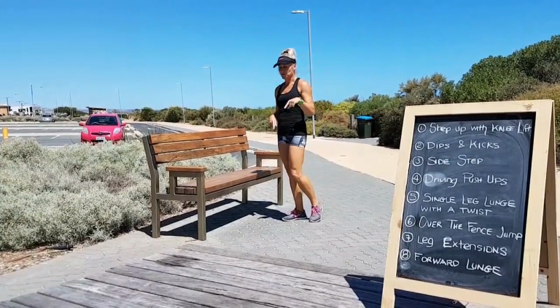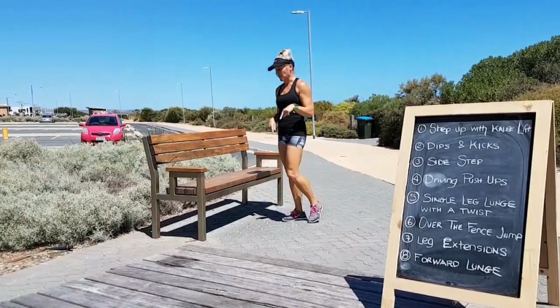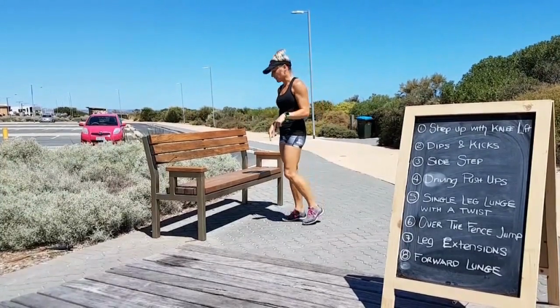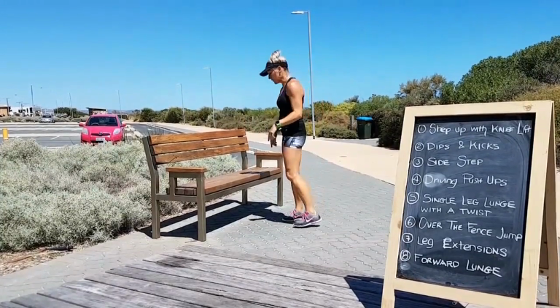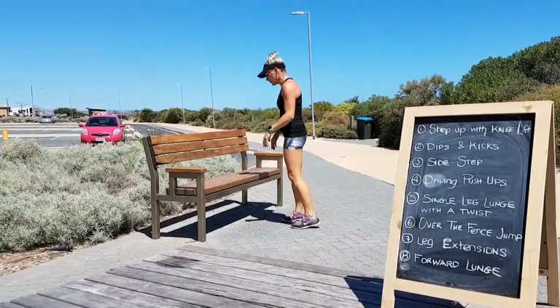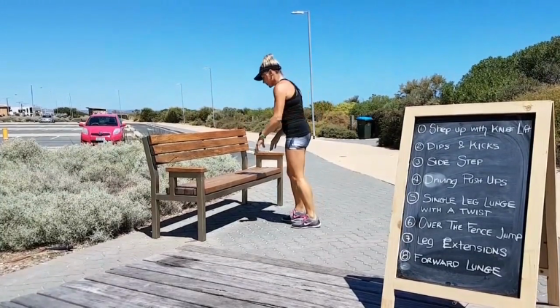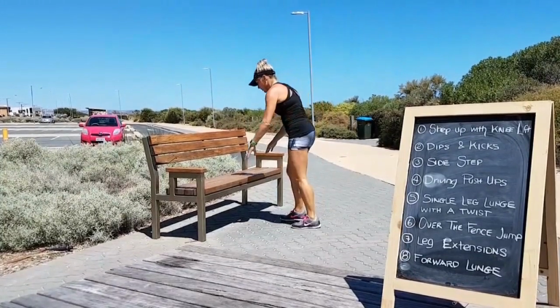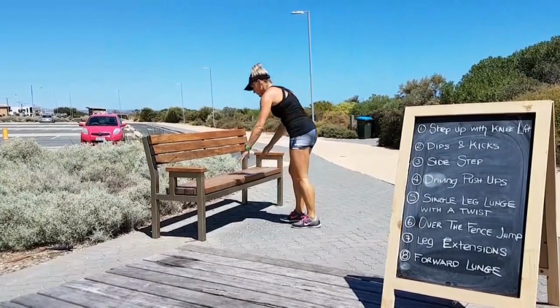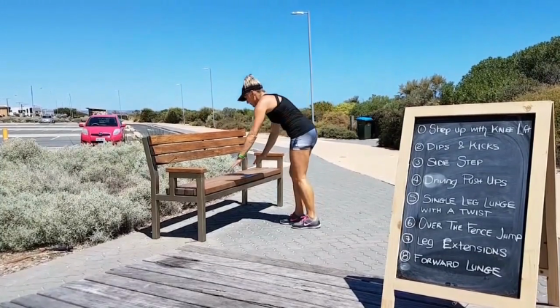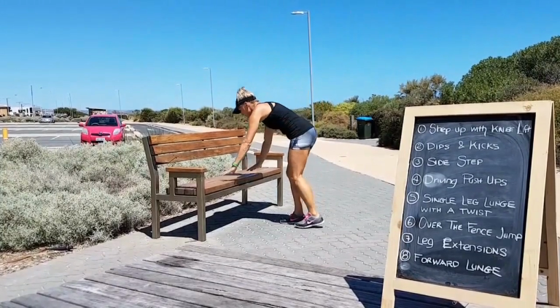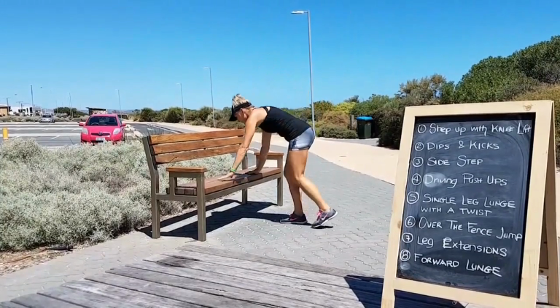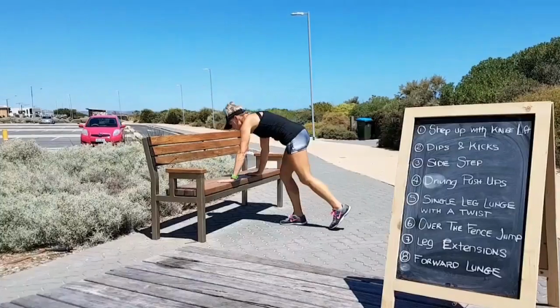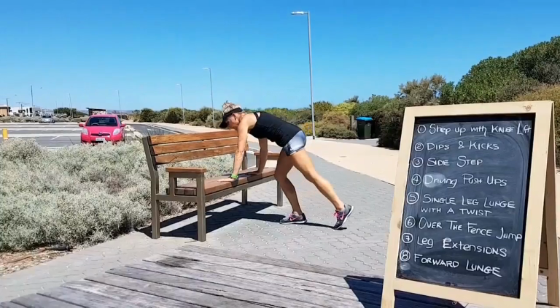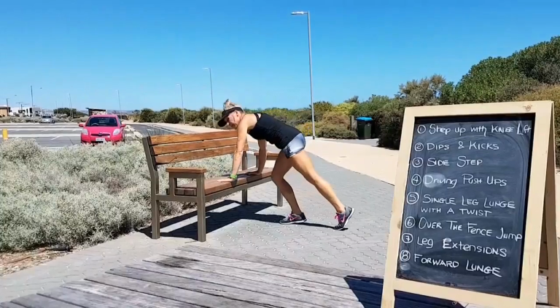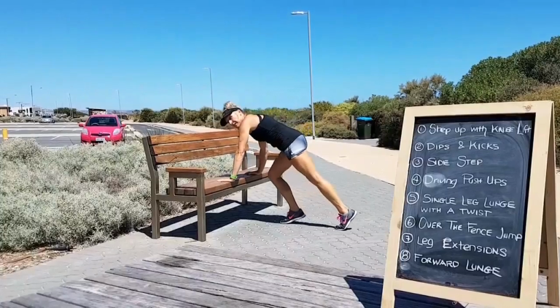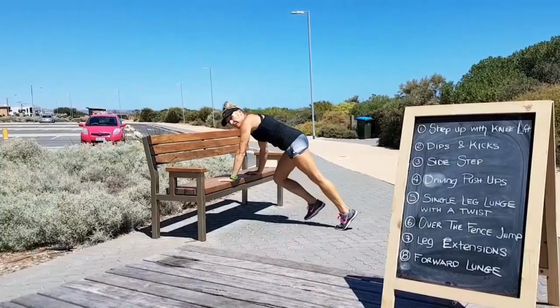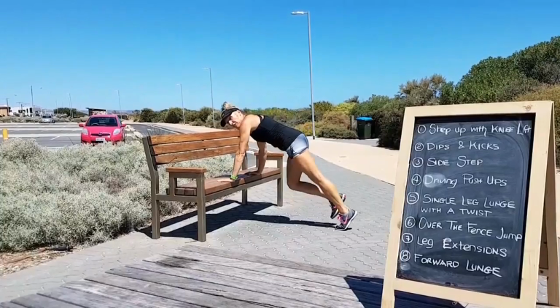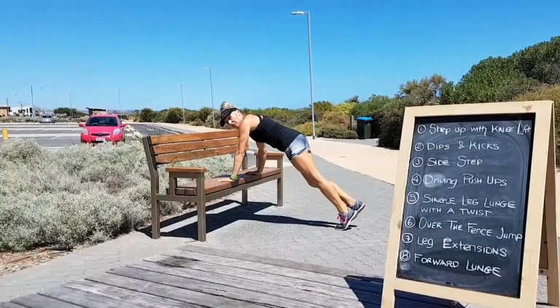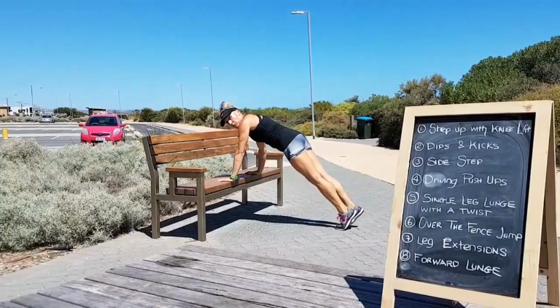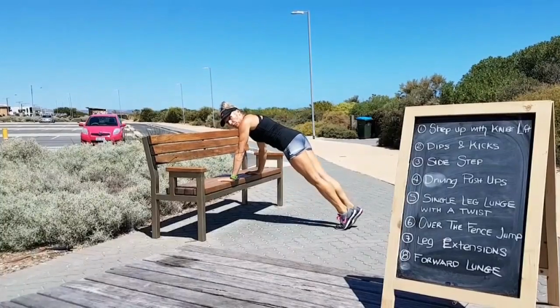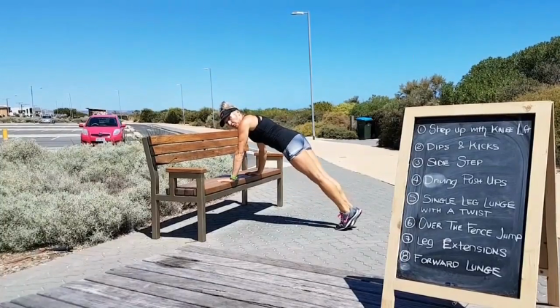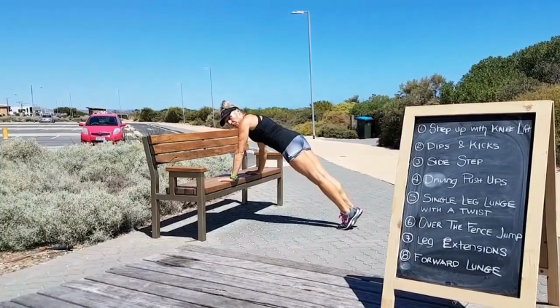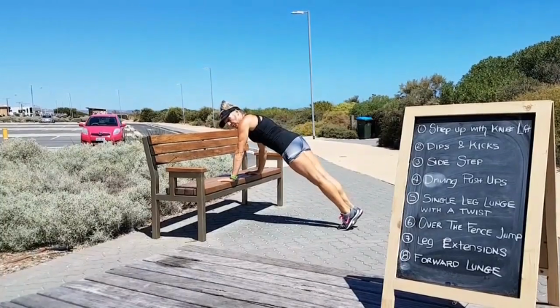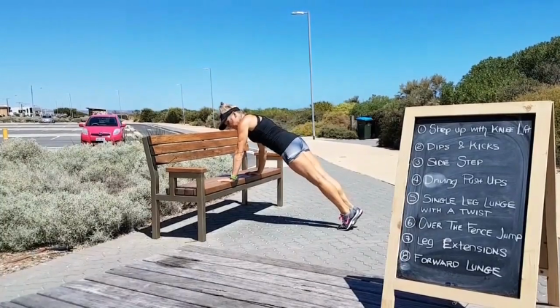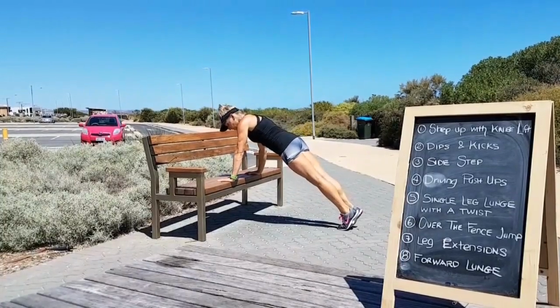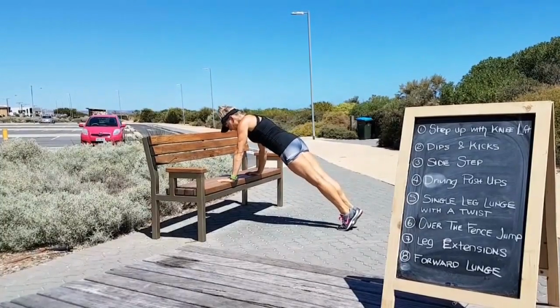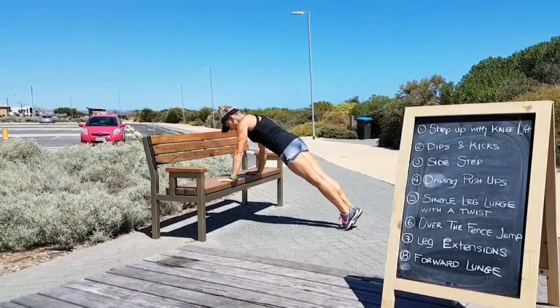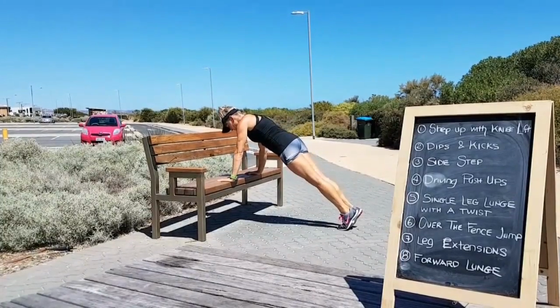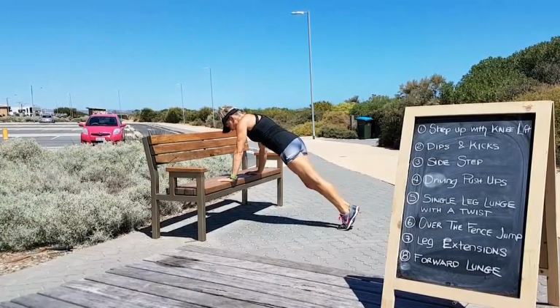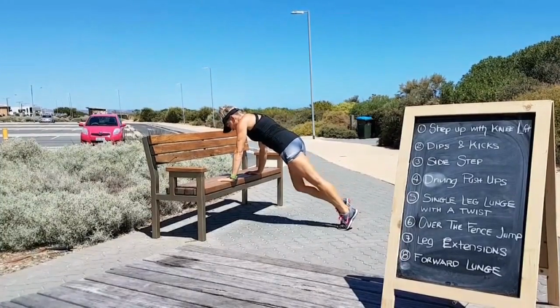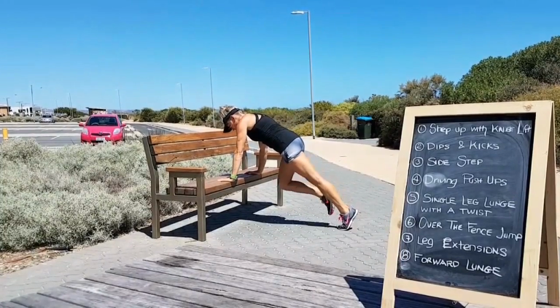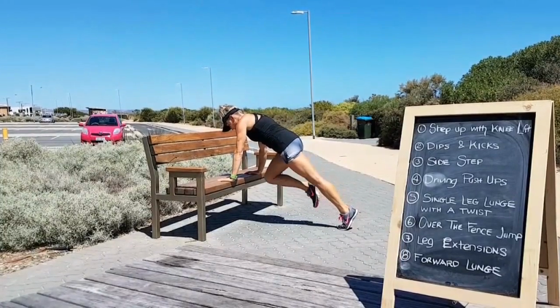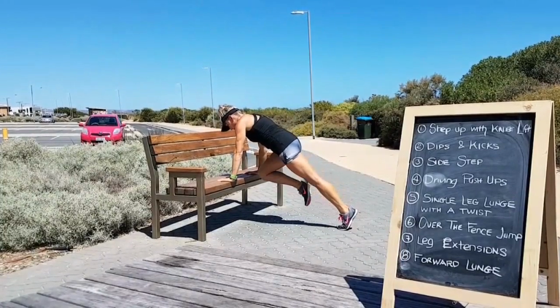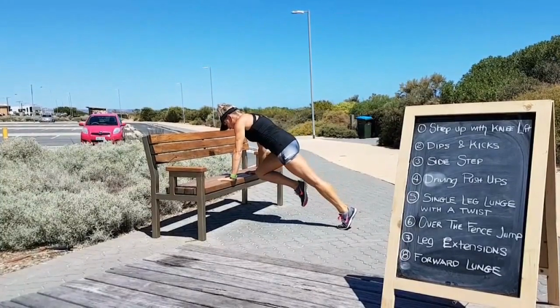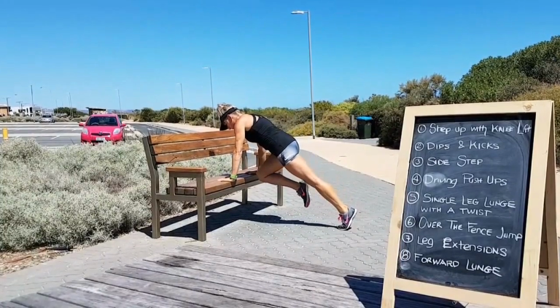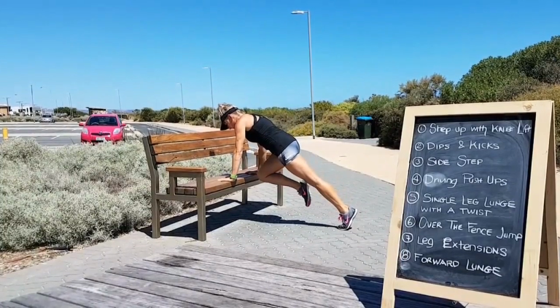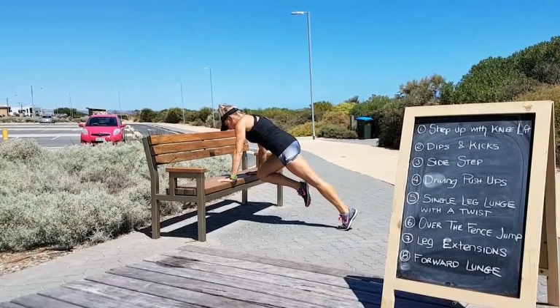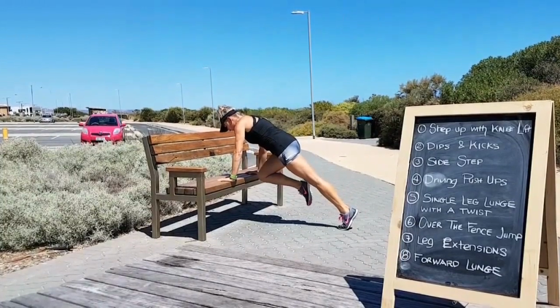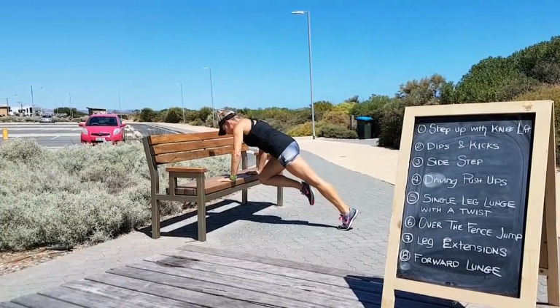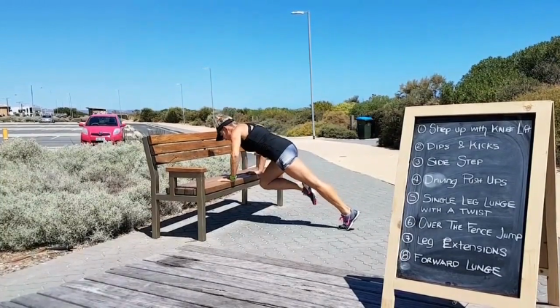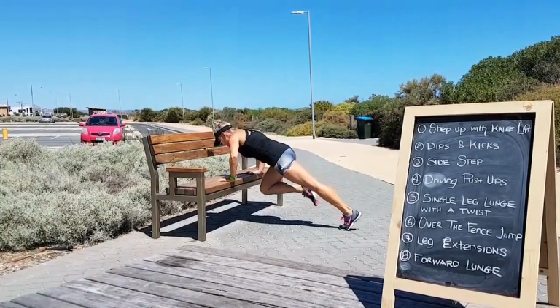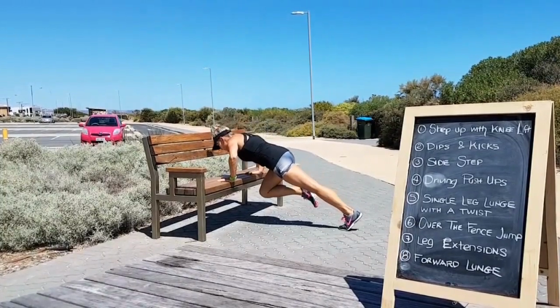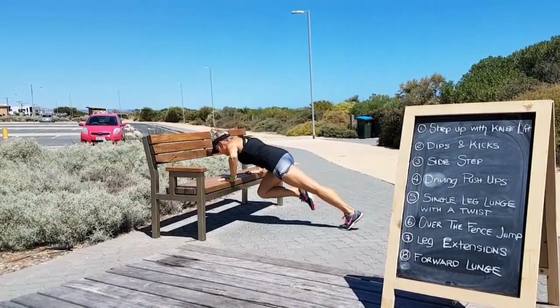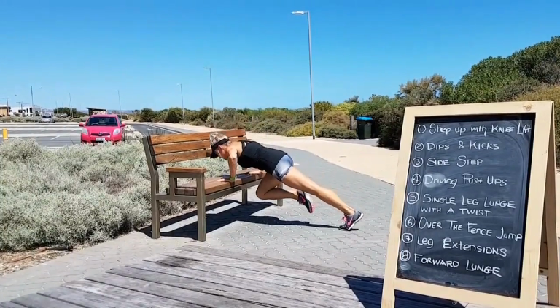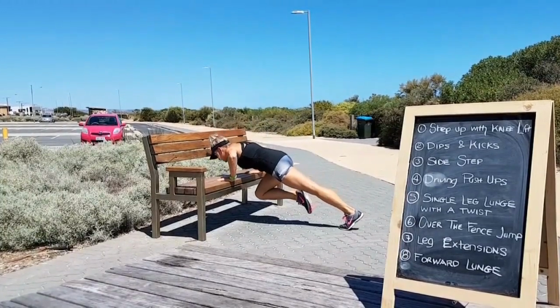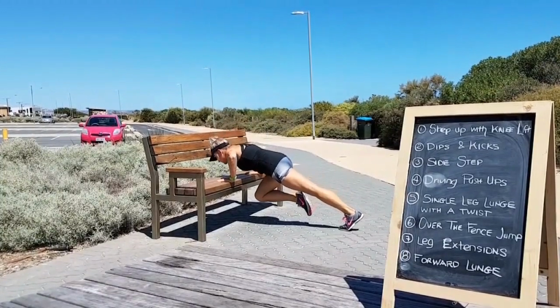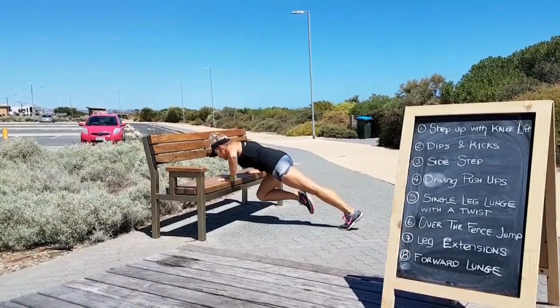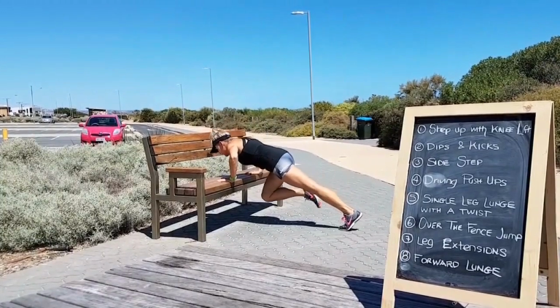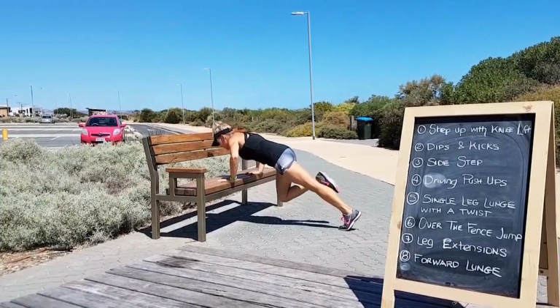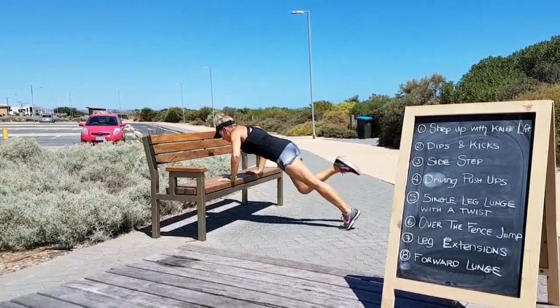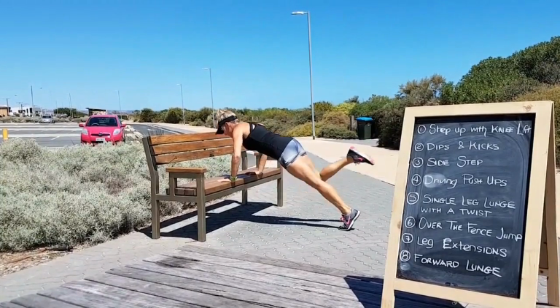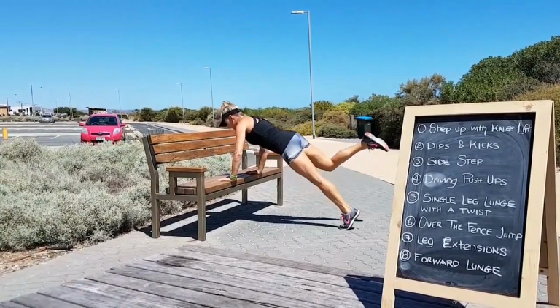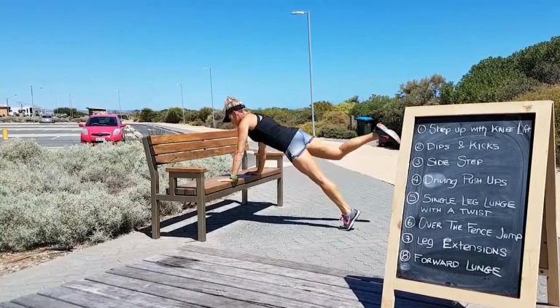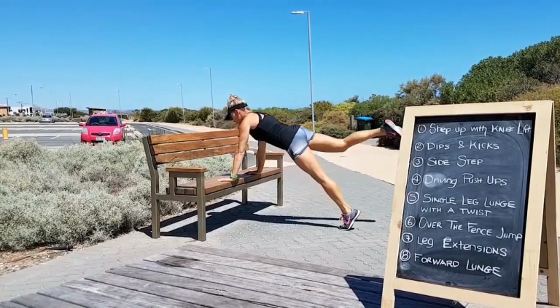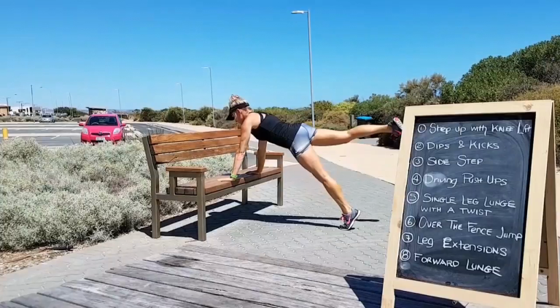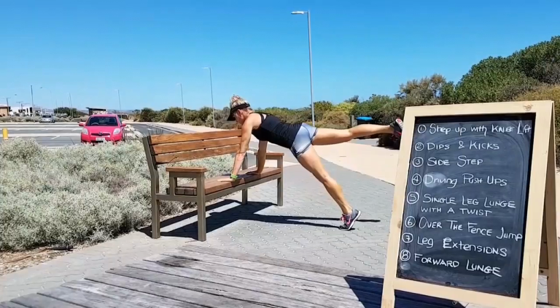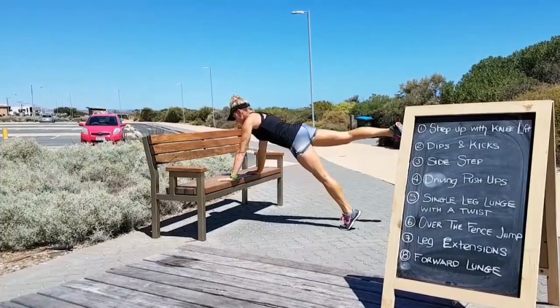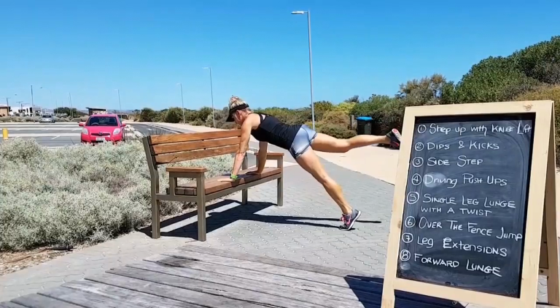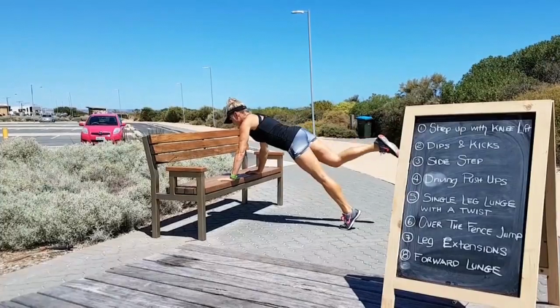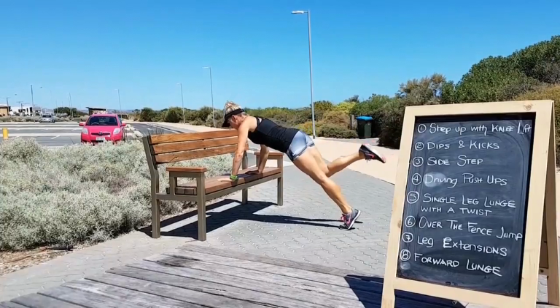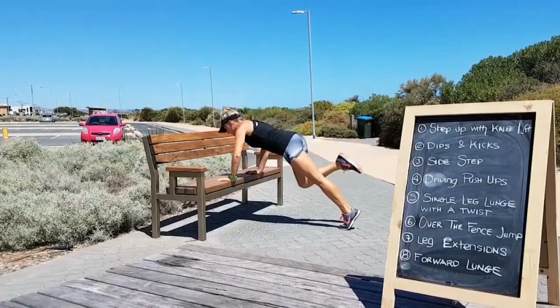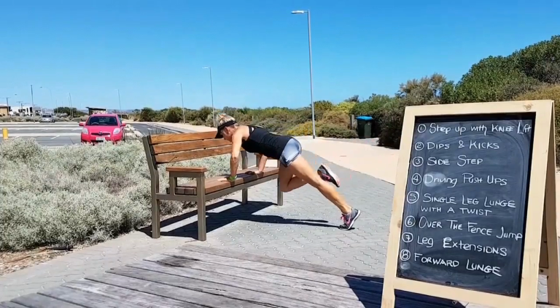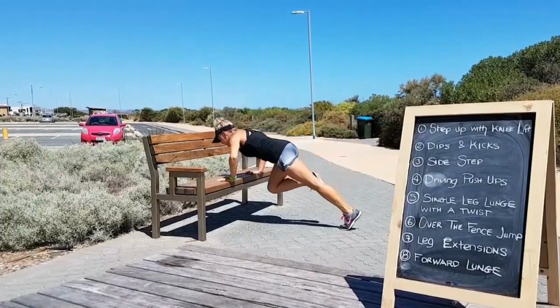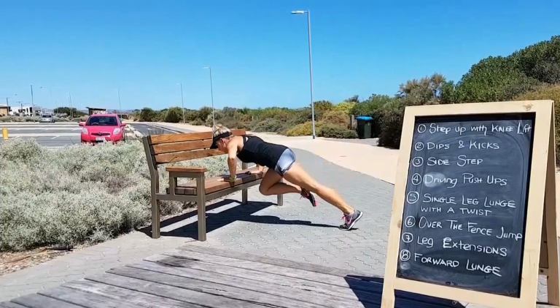Driving push ups. Start in your push up position, drive your knee in, come down and back out.